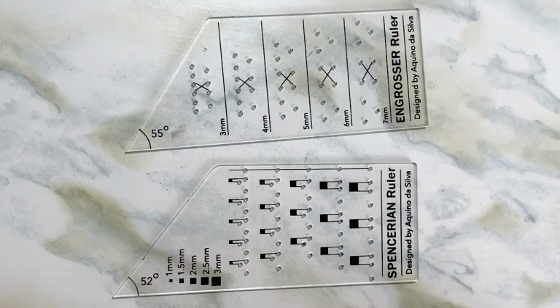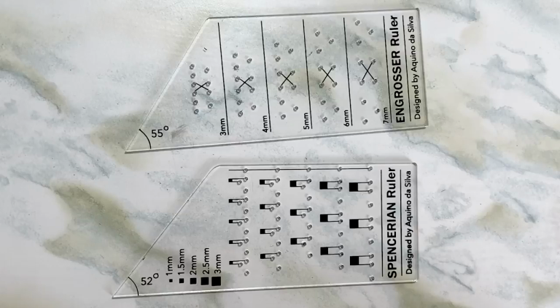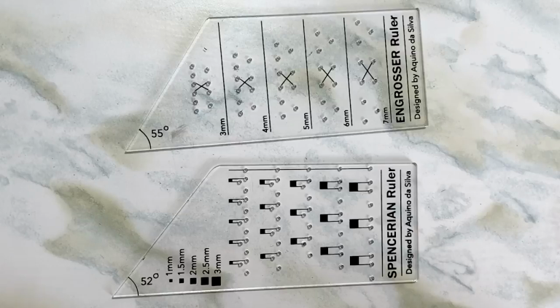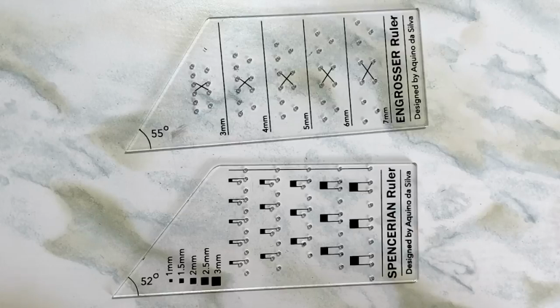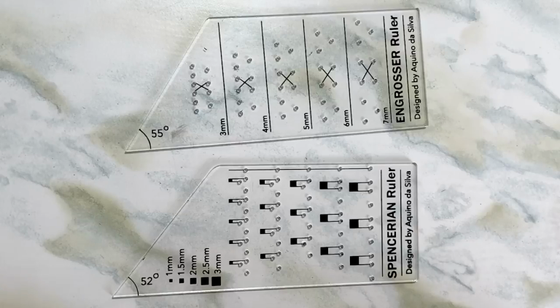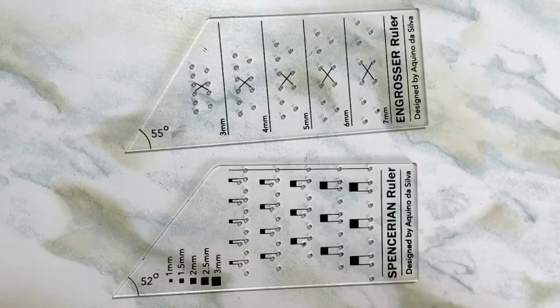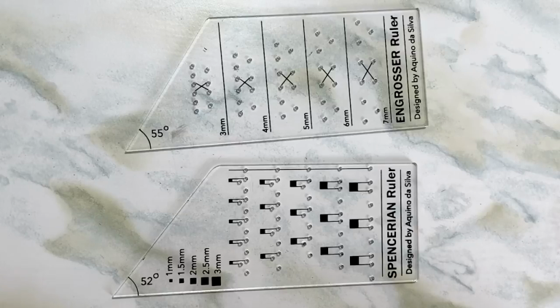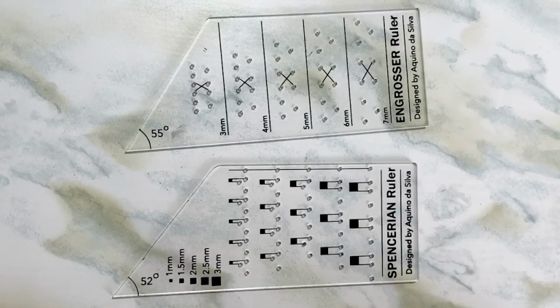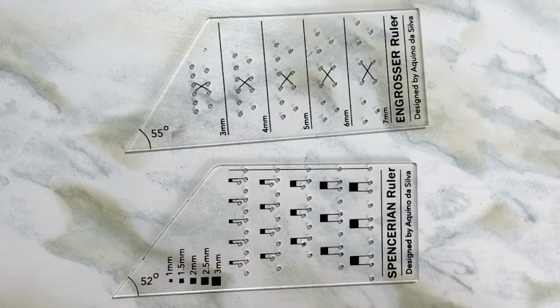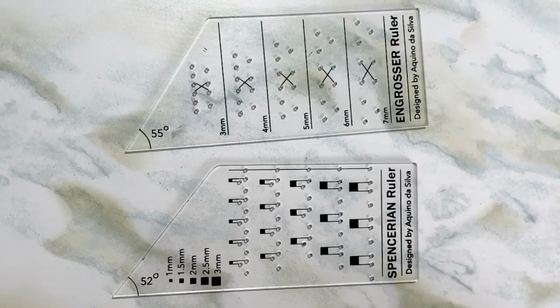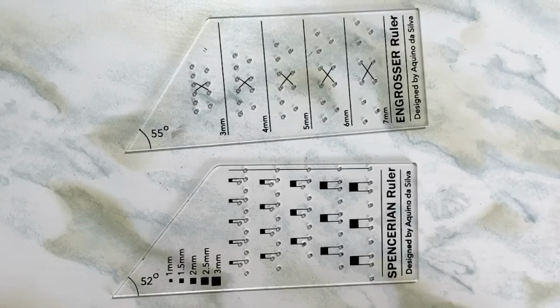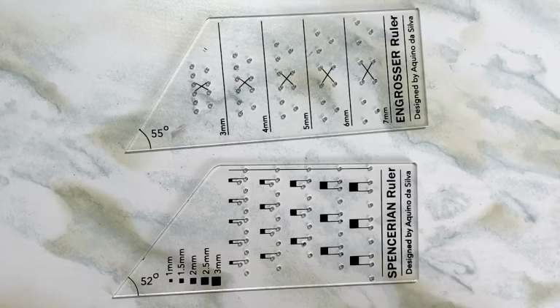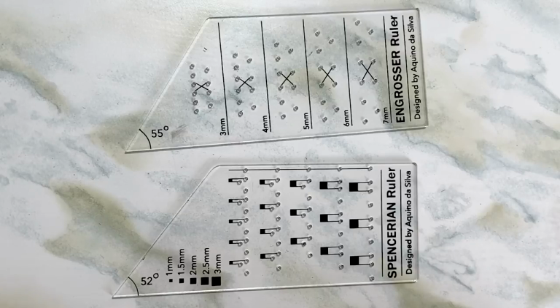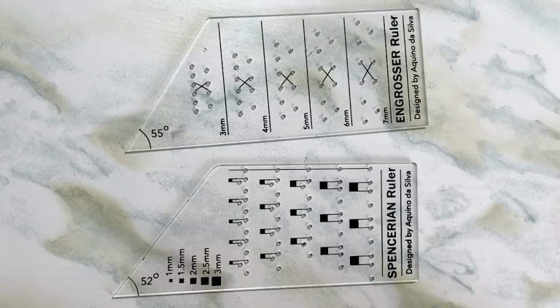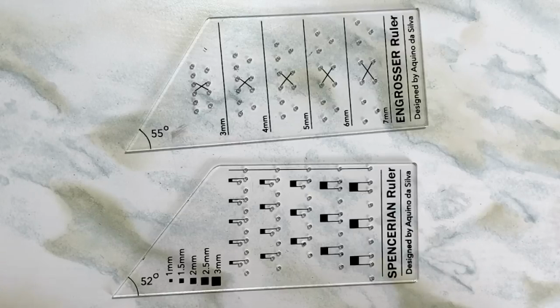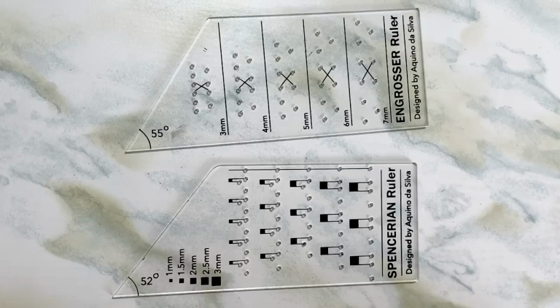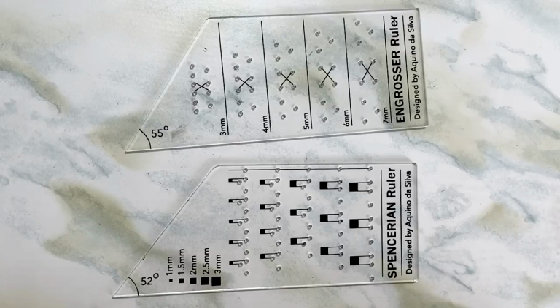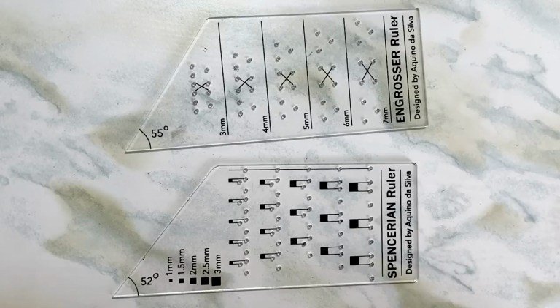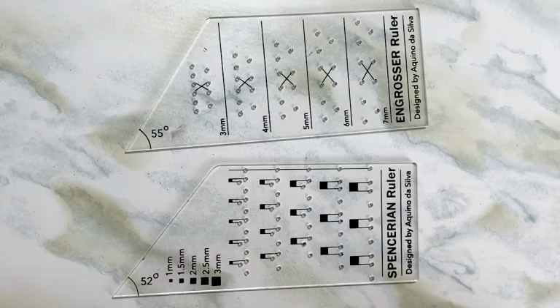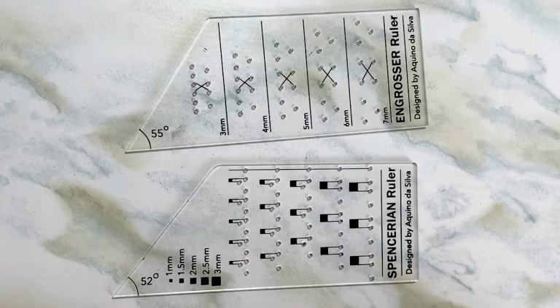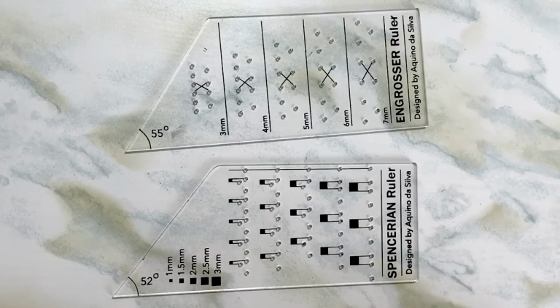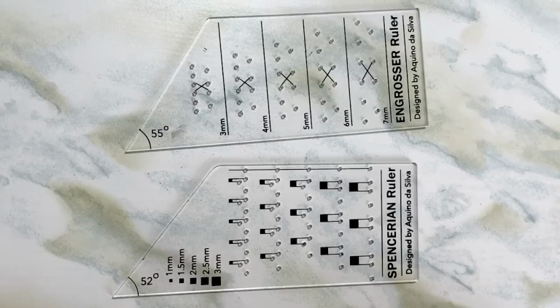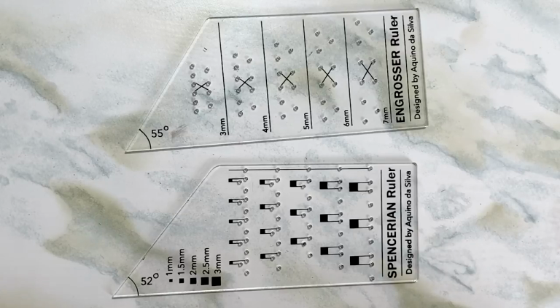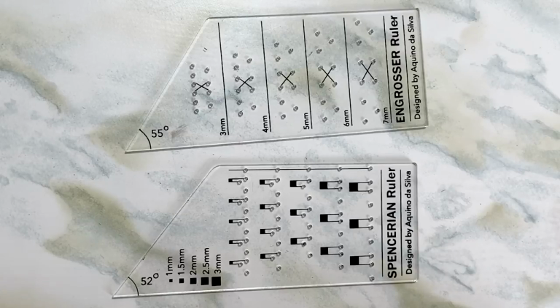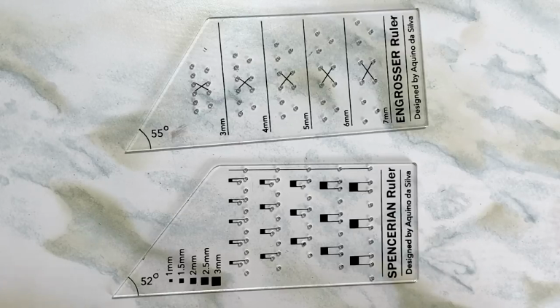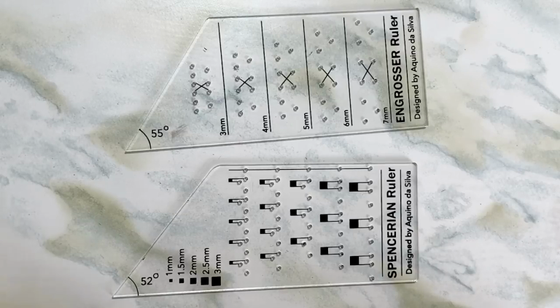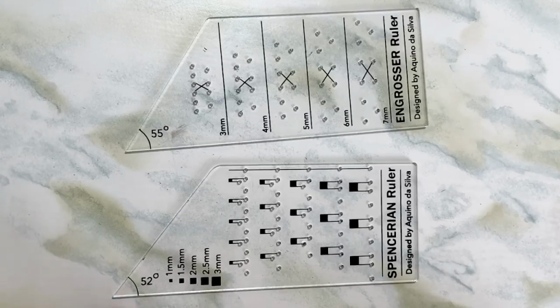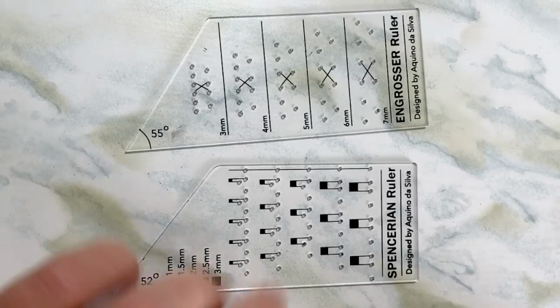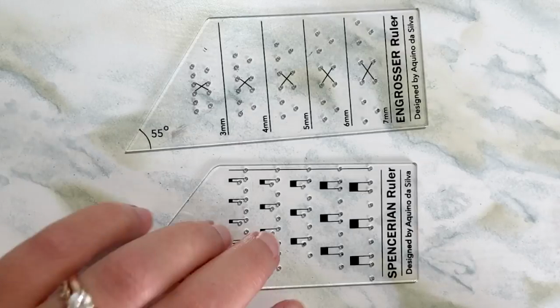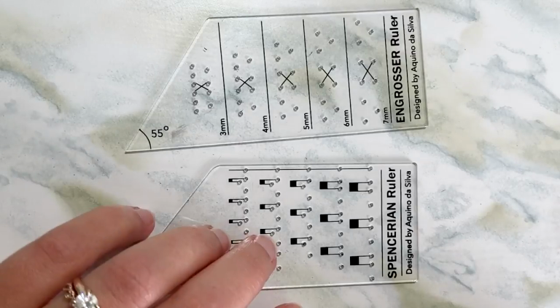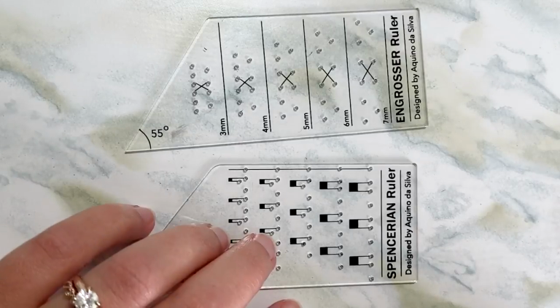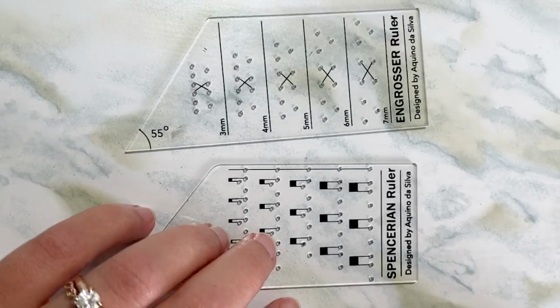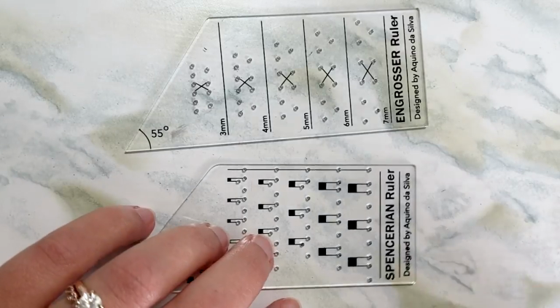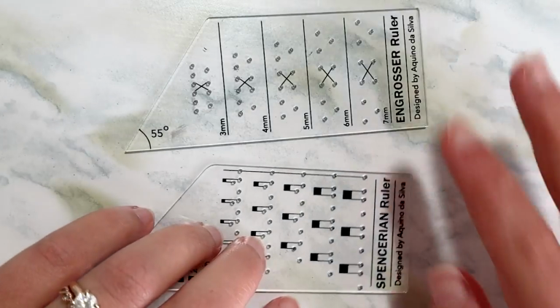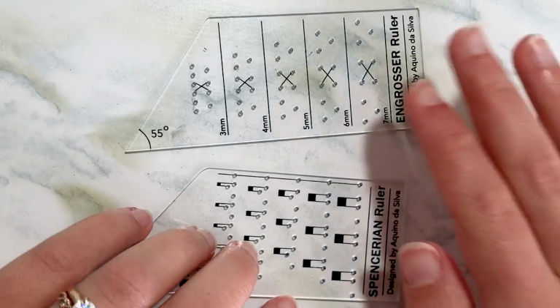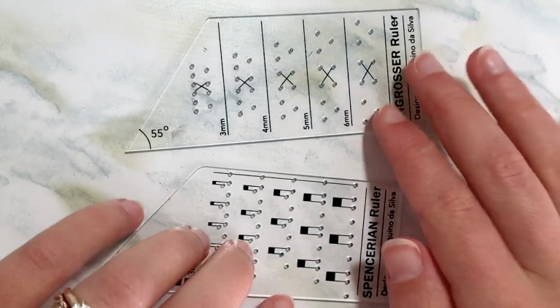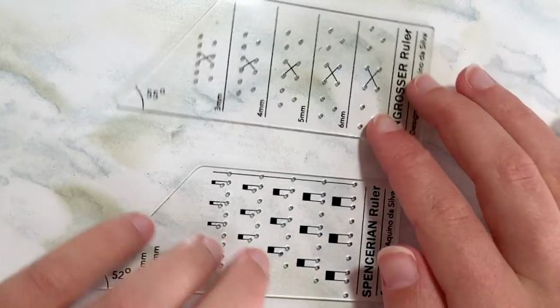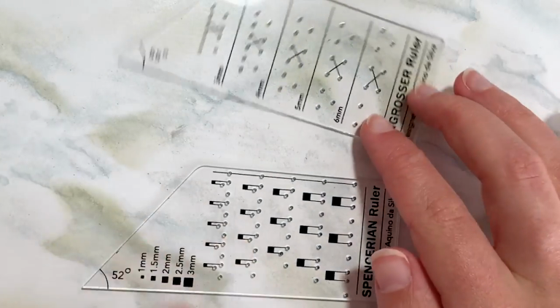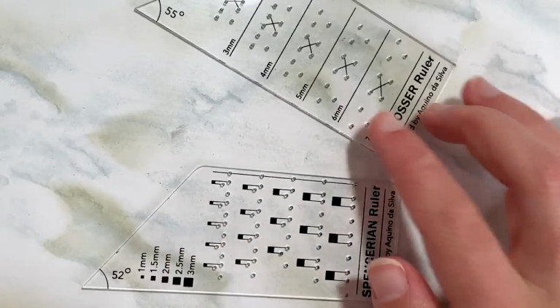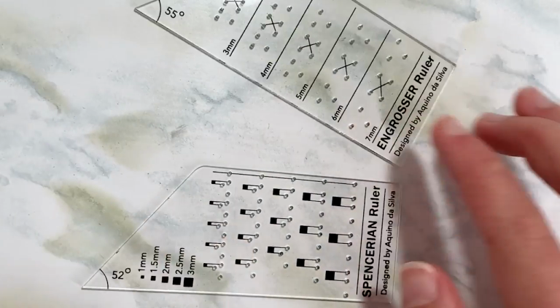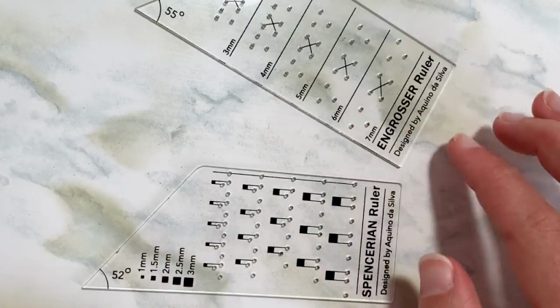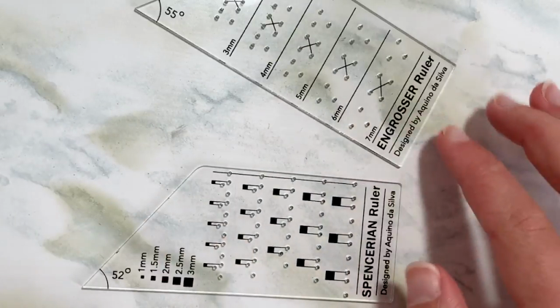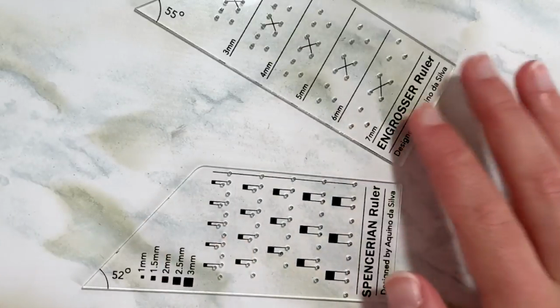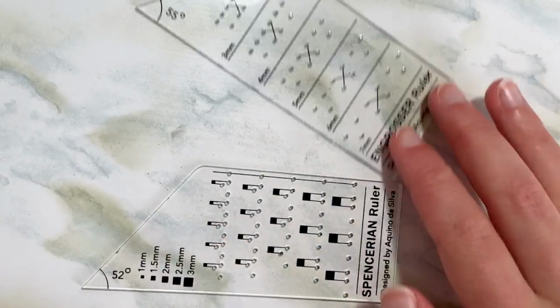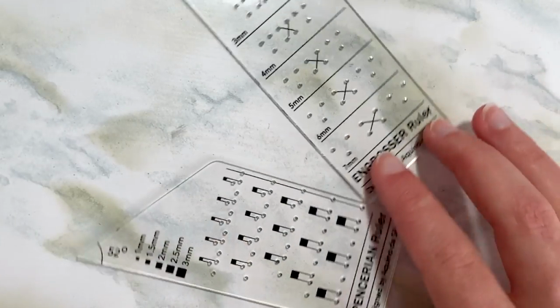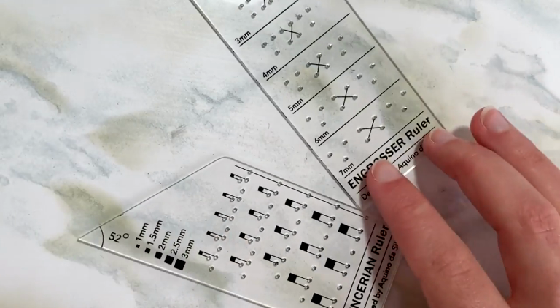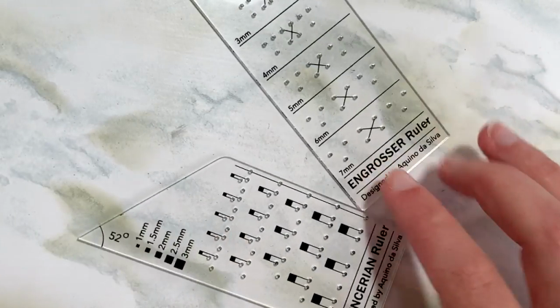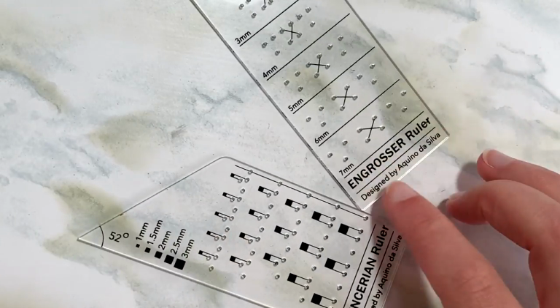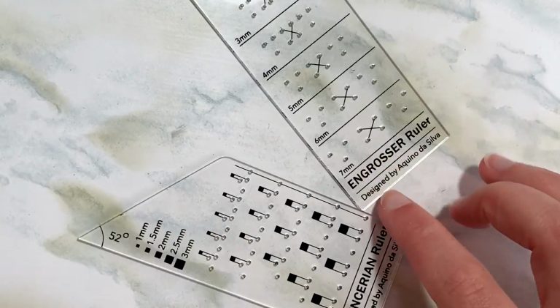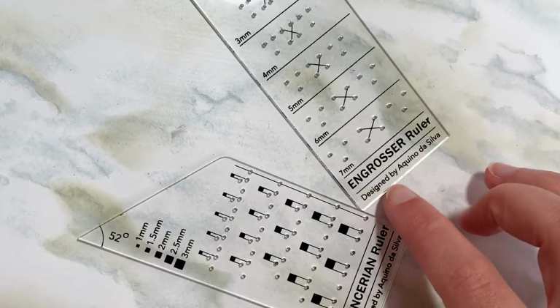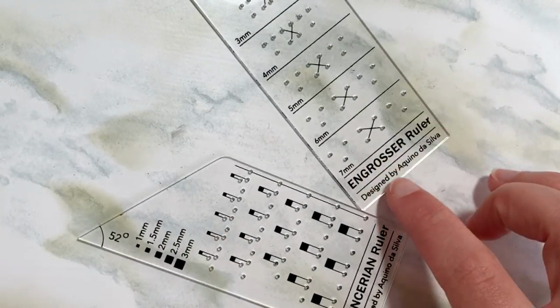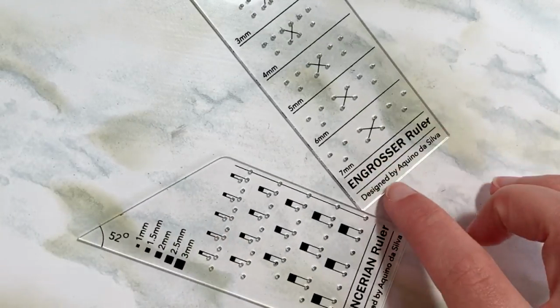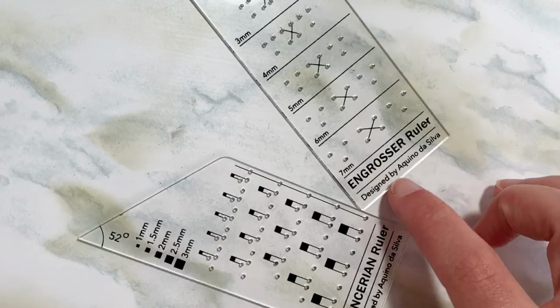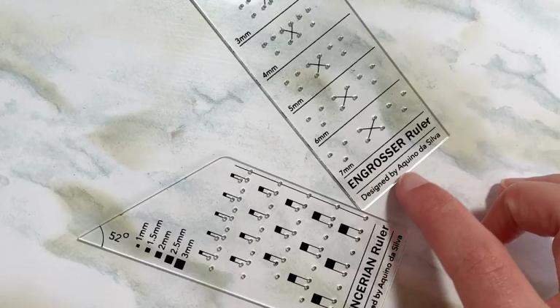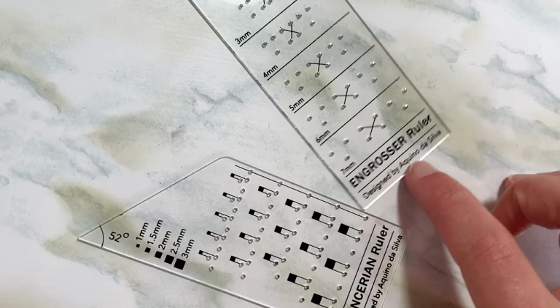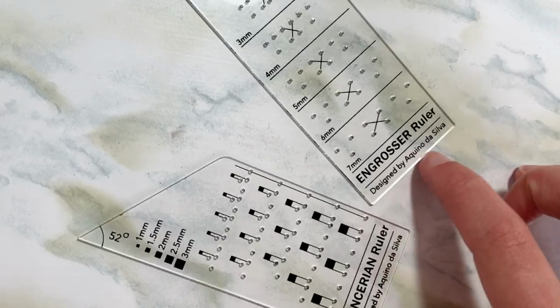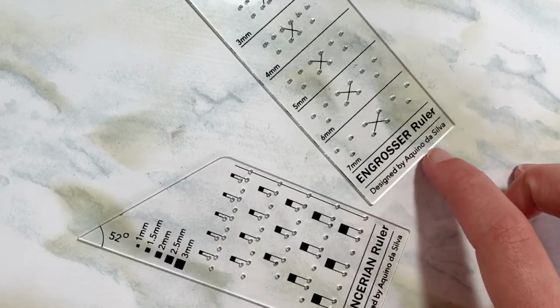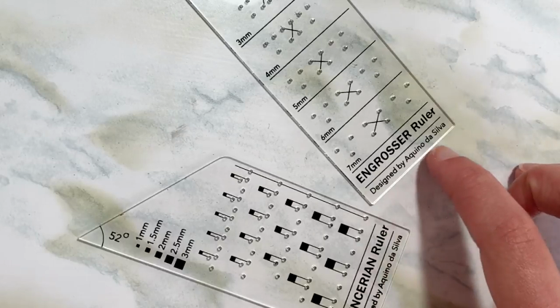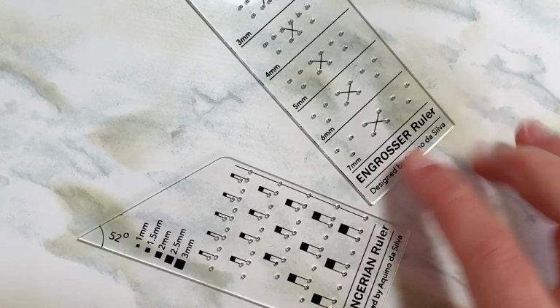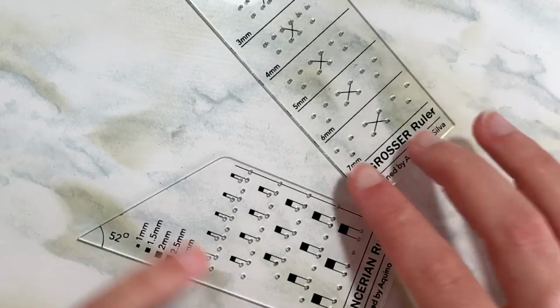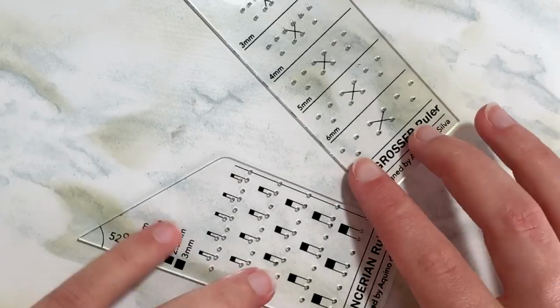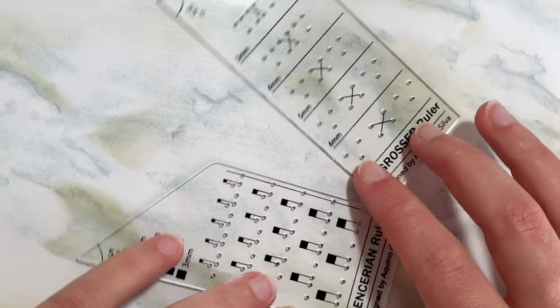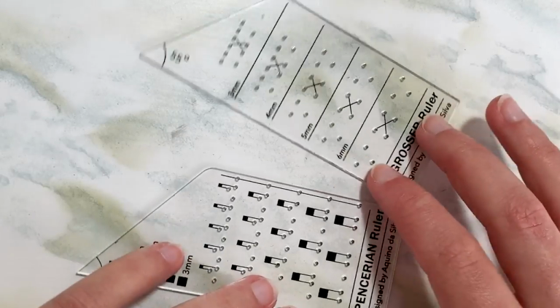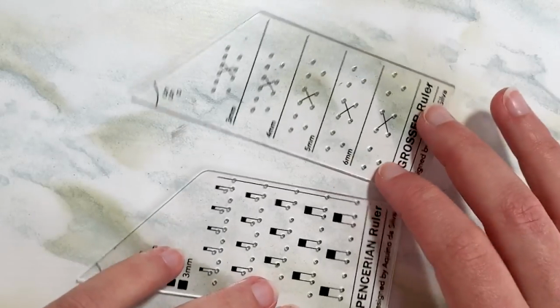Hello, this is Jordan from Lovely Loops, and I'm going to be showing you how to use these calligraphy rulers designed by Aquino da Silva.